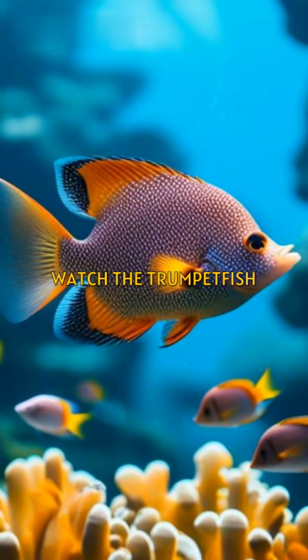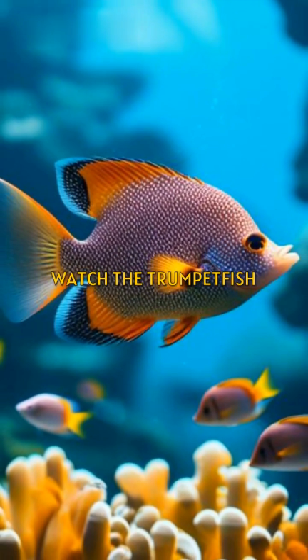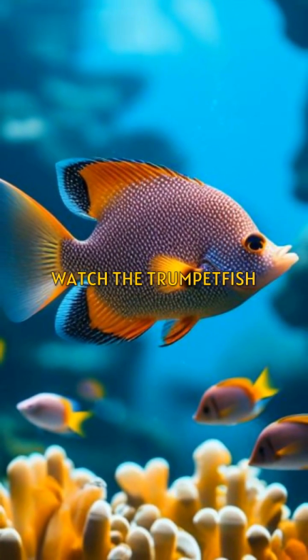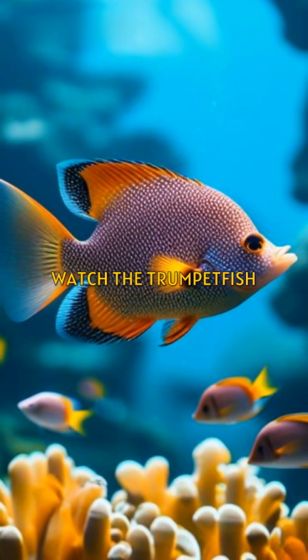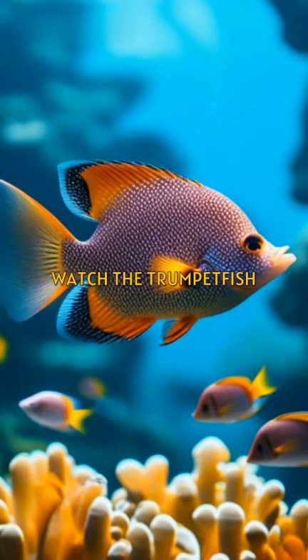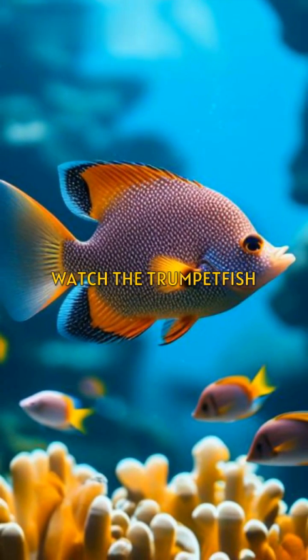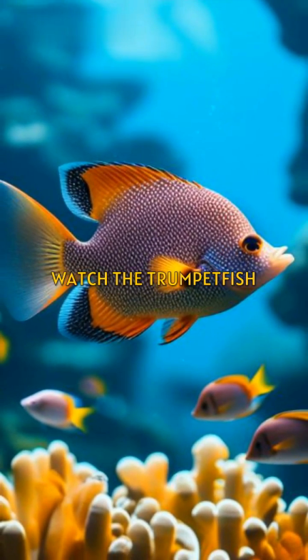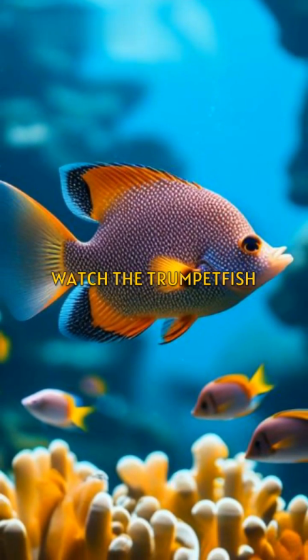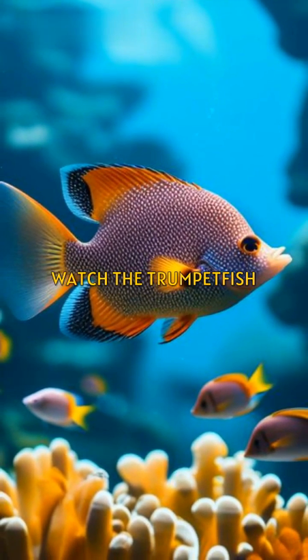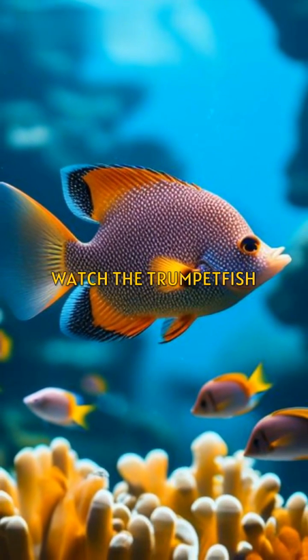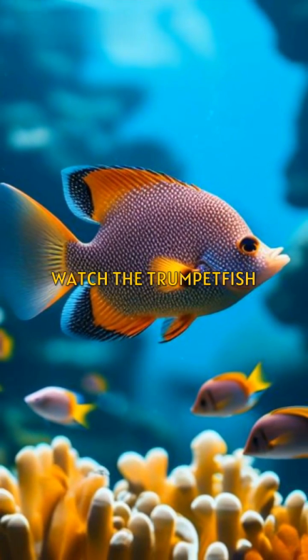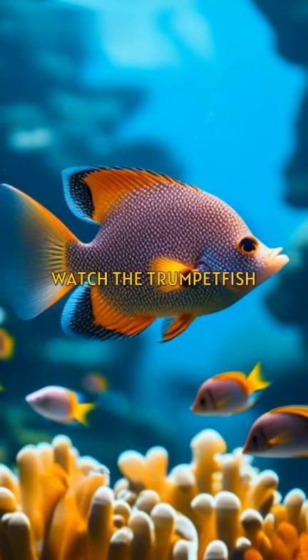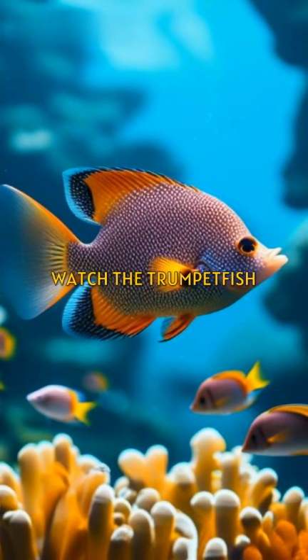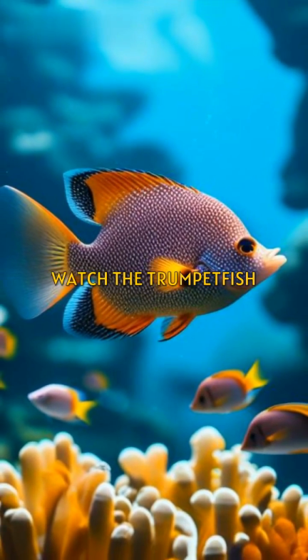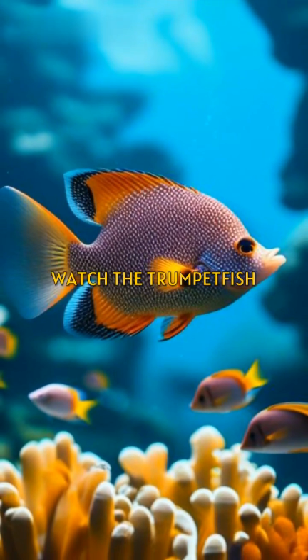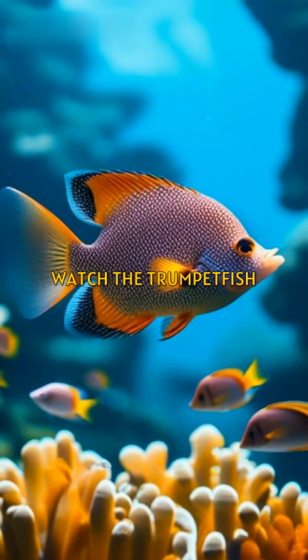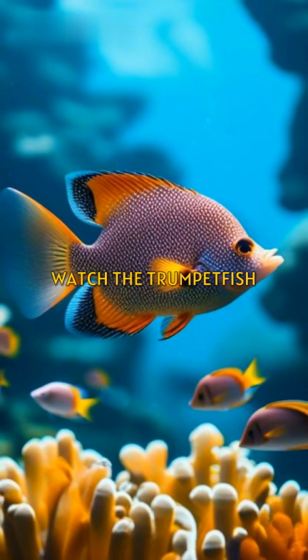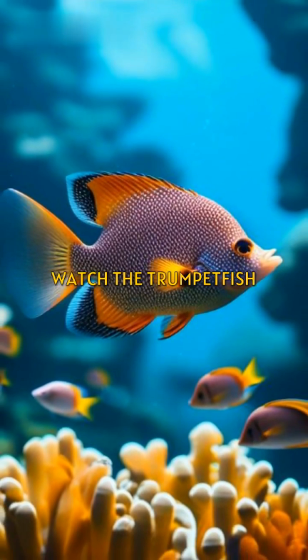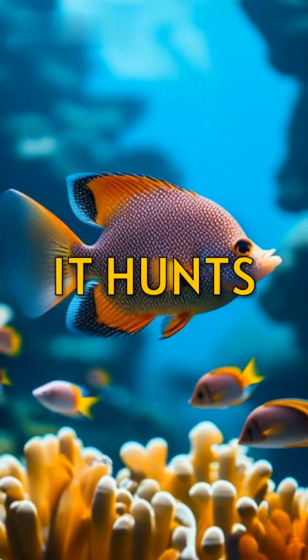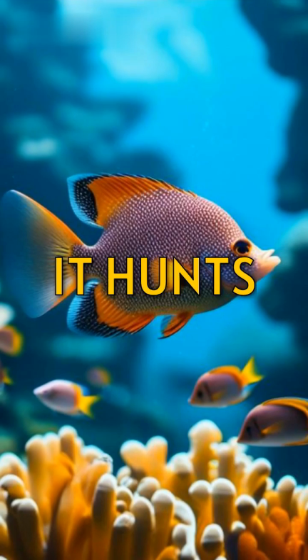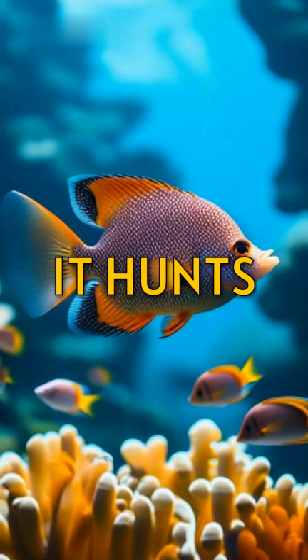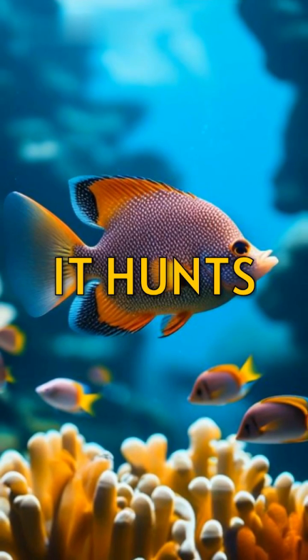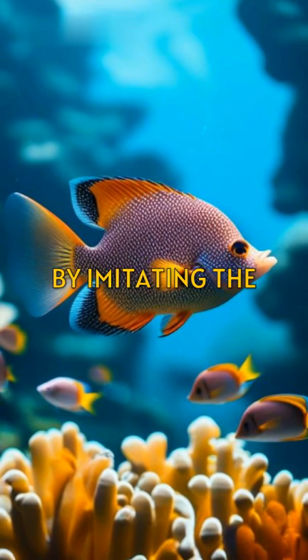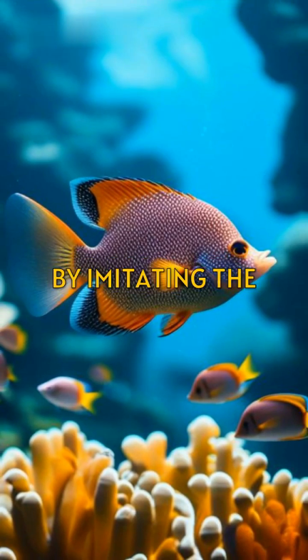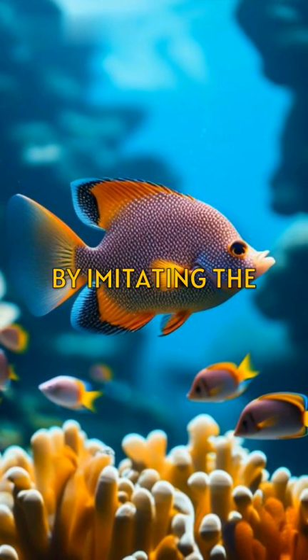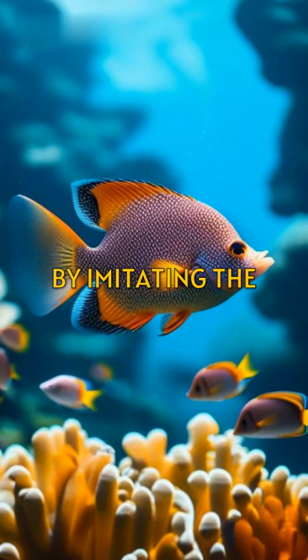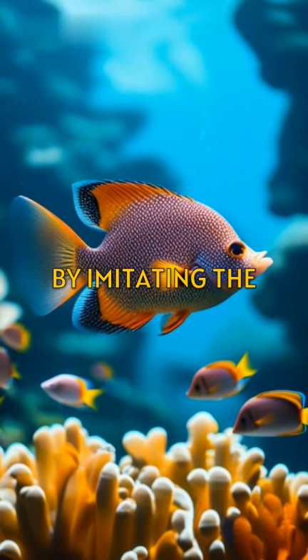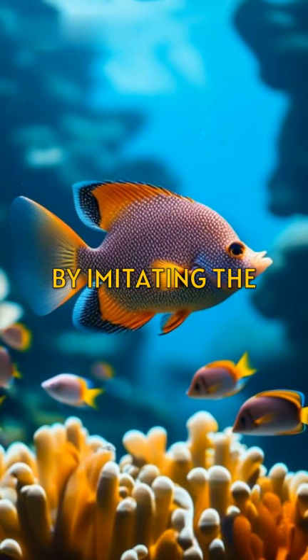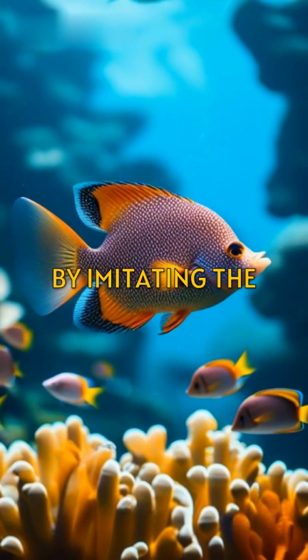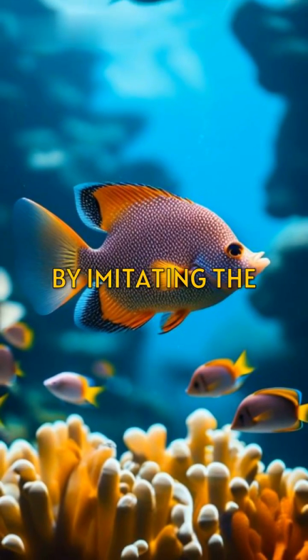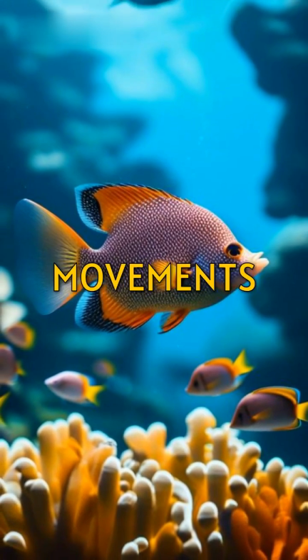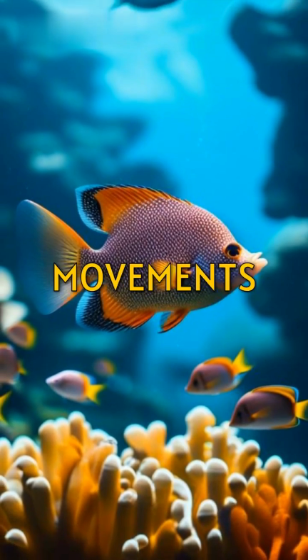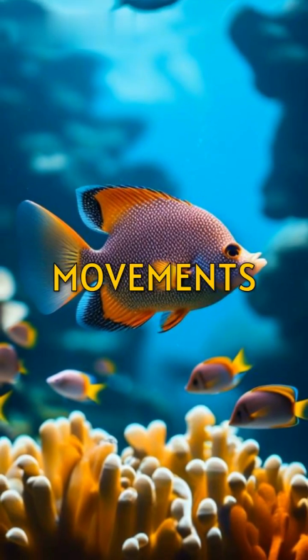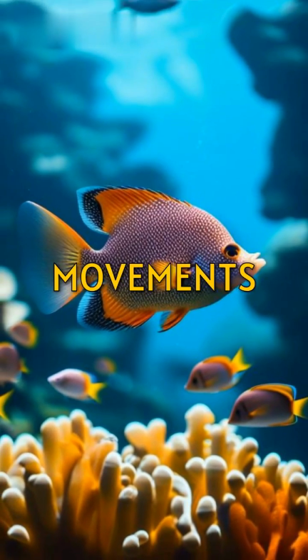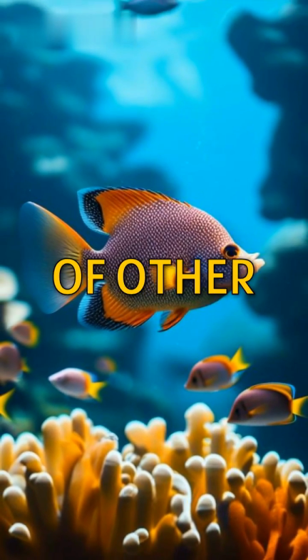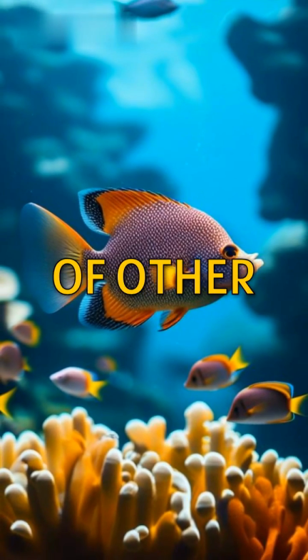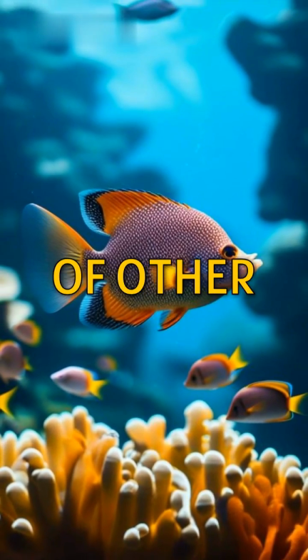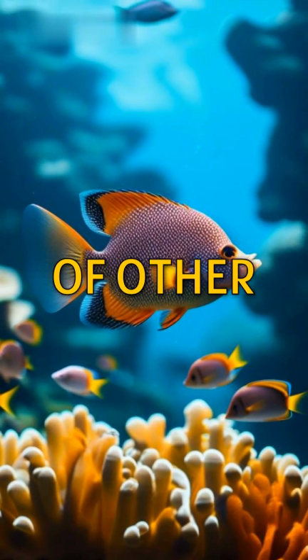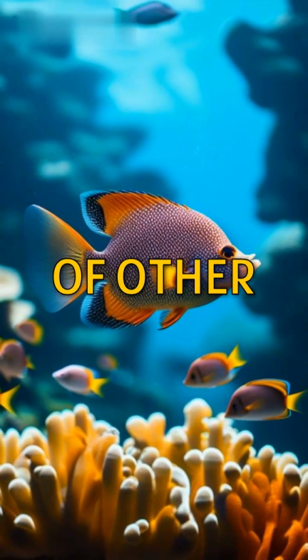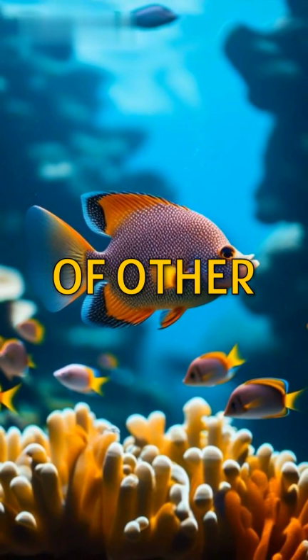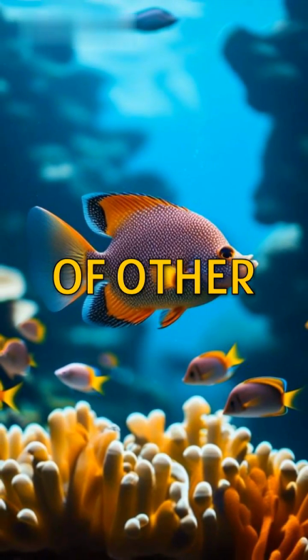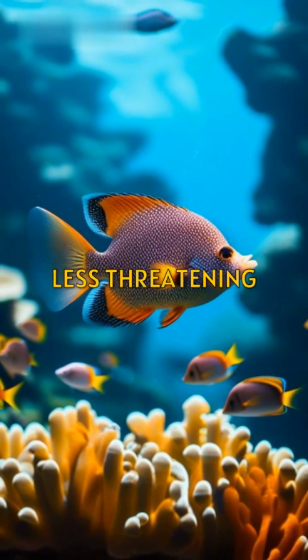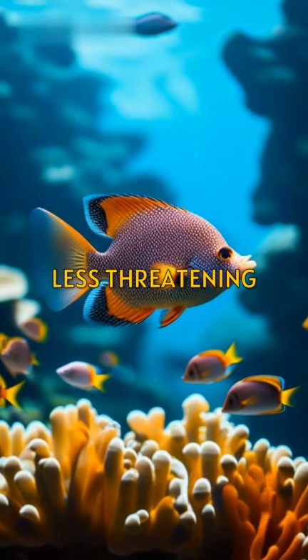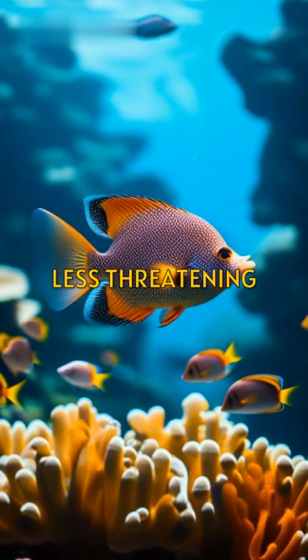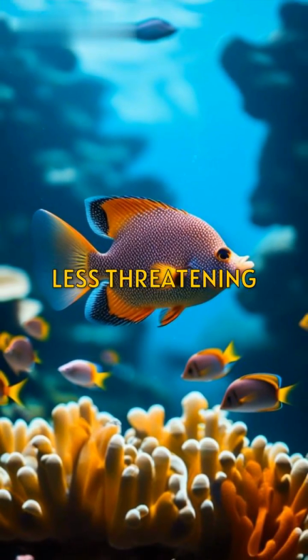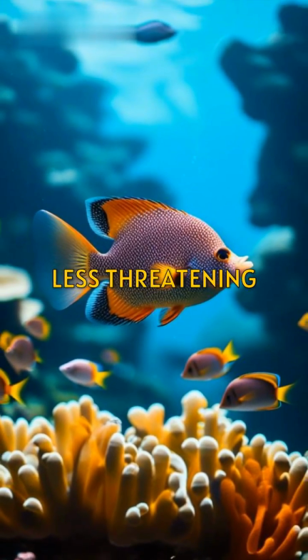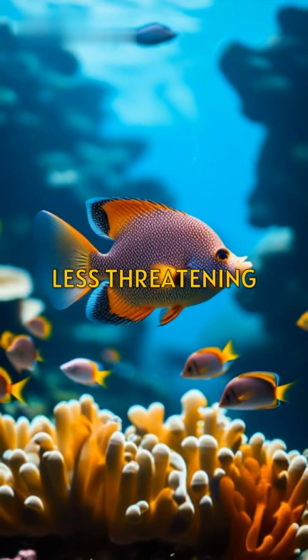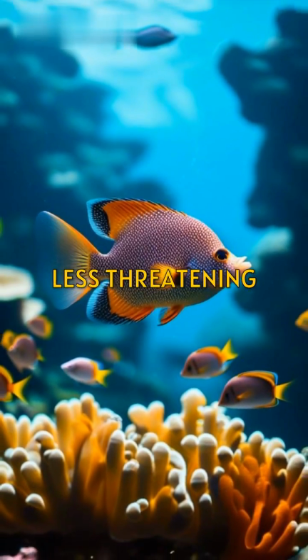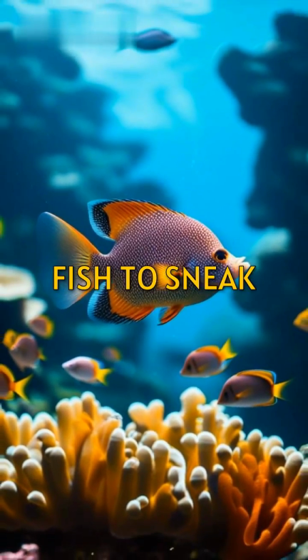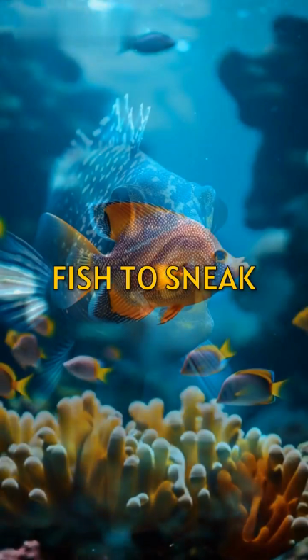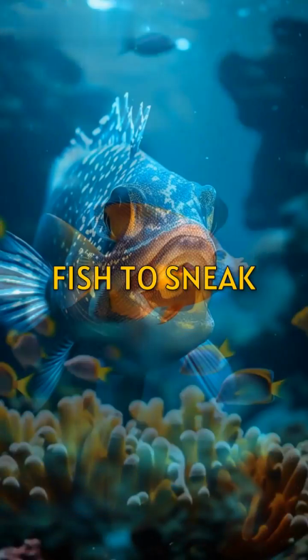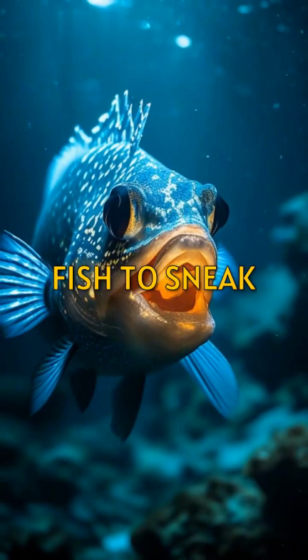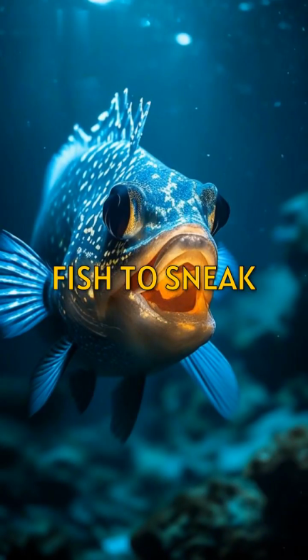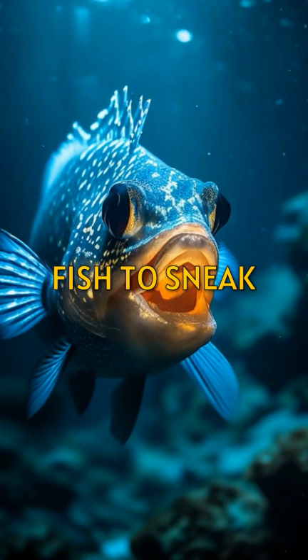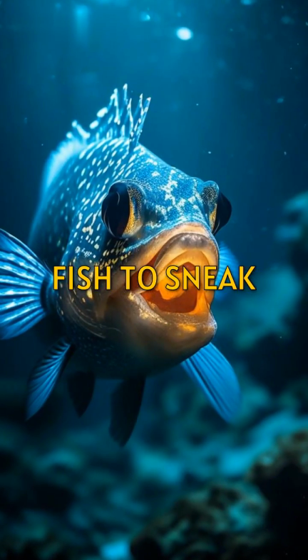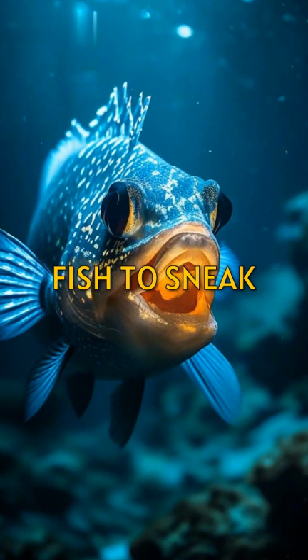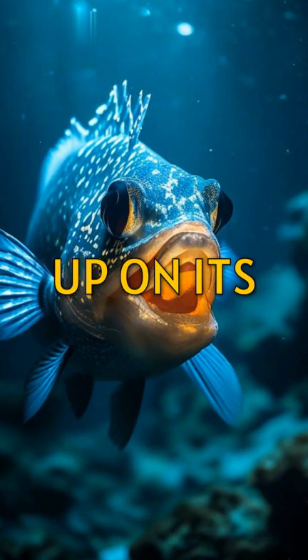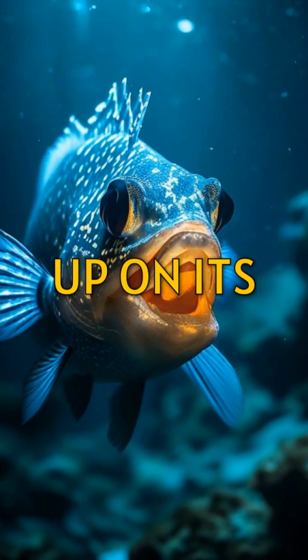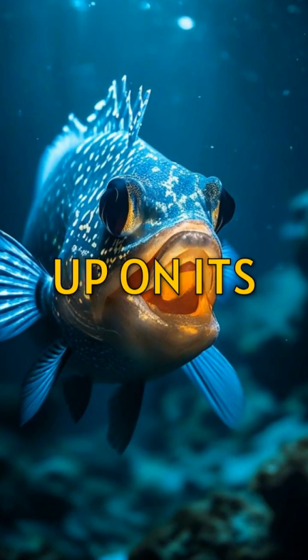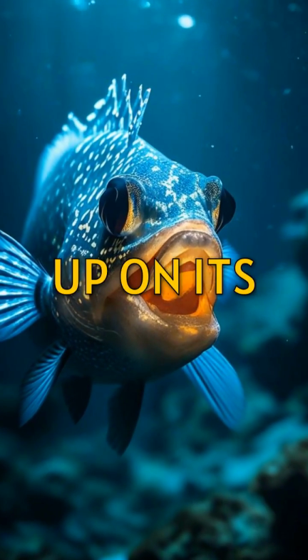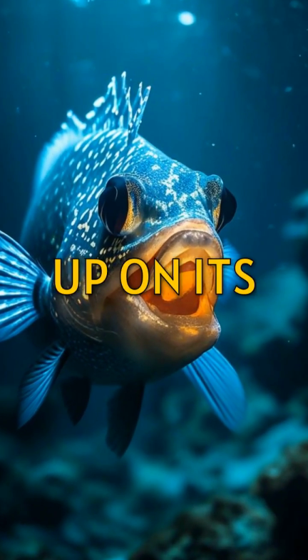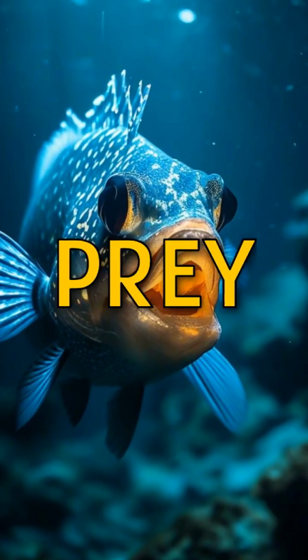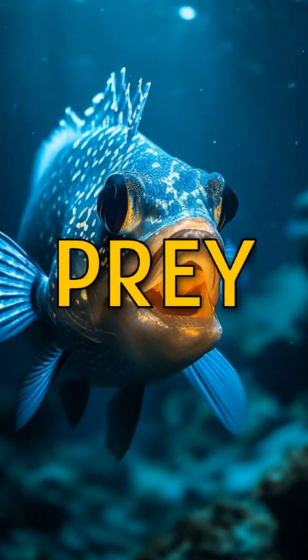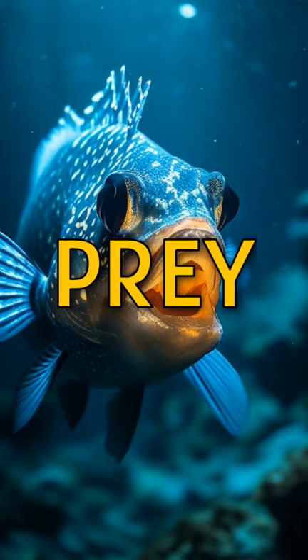Watch the trumpetfish. It hunts by imitating the movements of other, less threatening fish to sneak up on its prey.